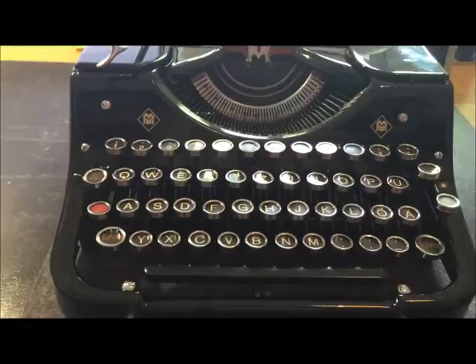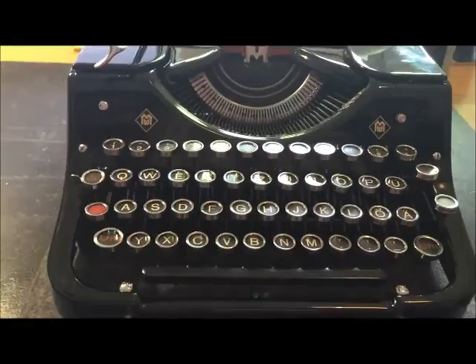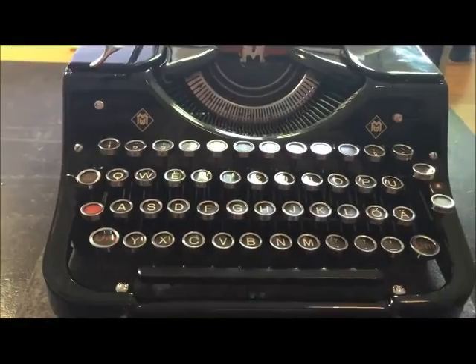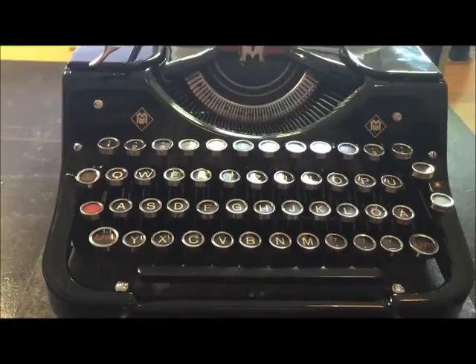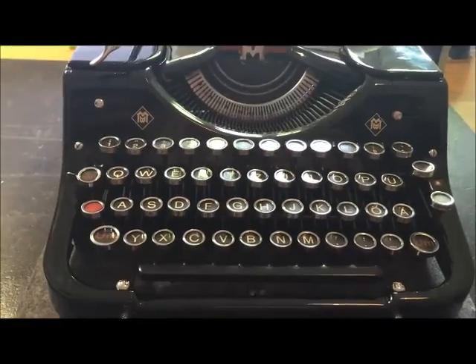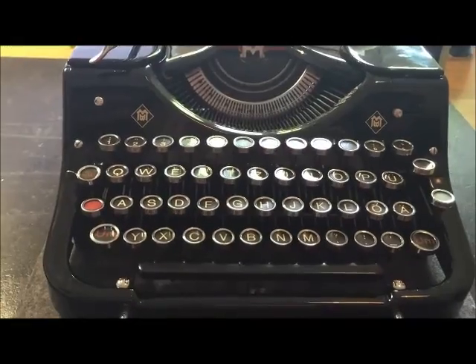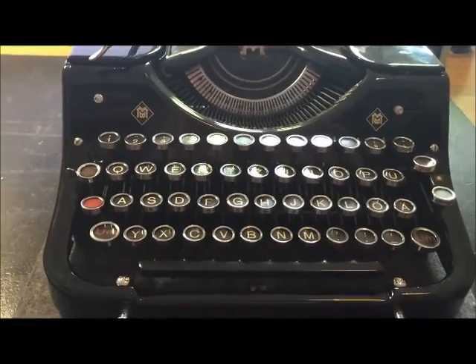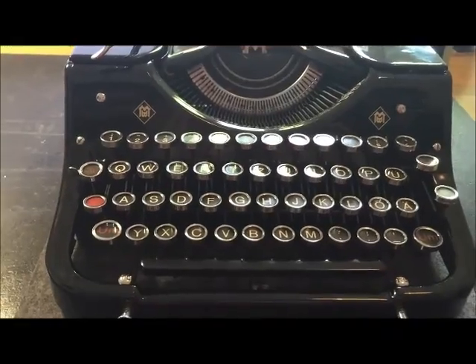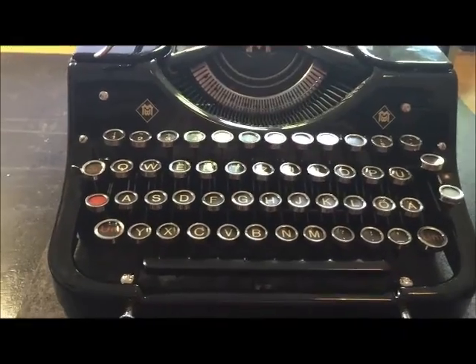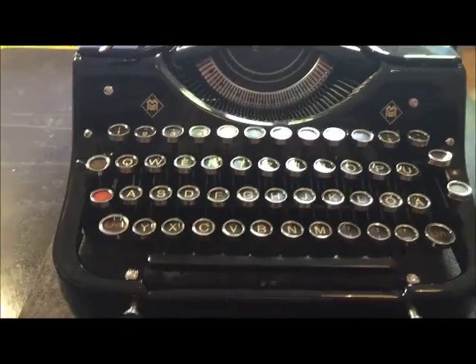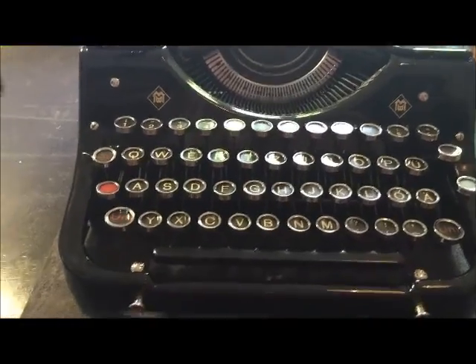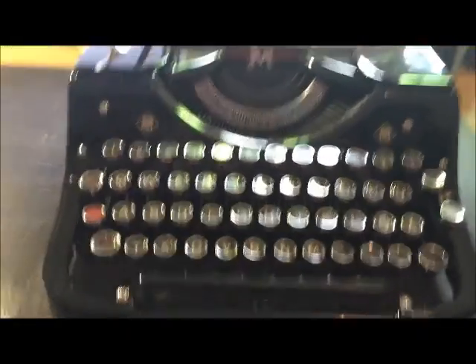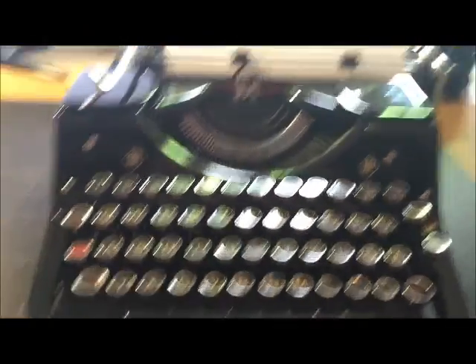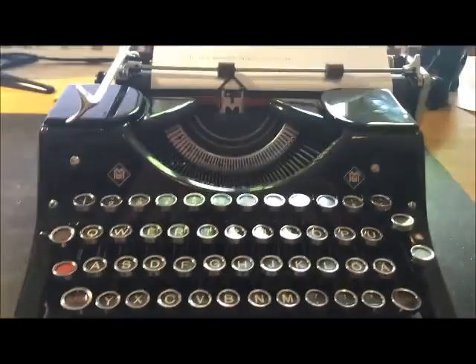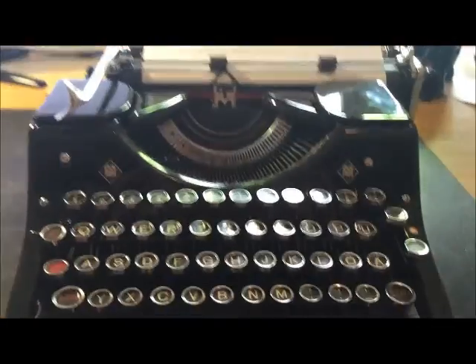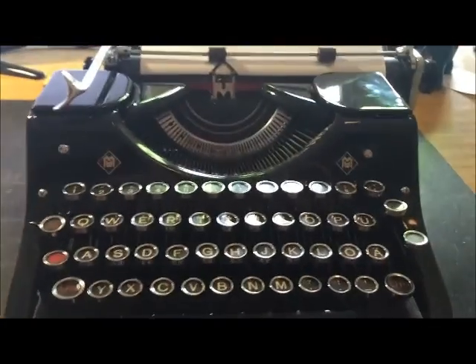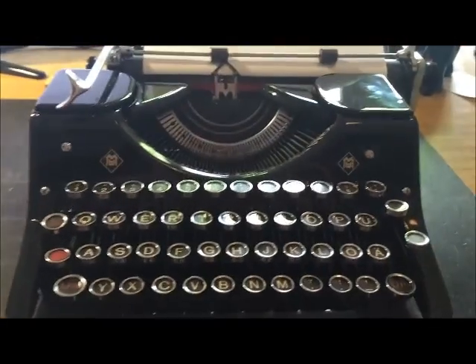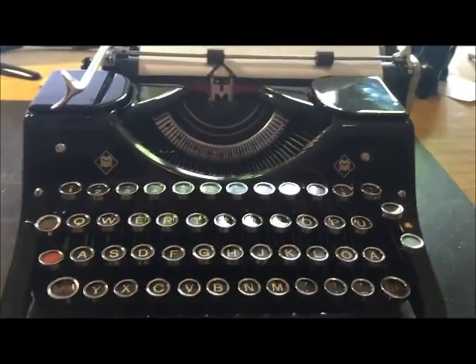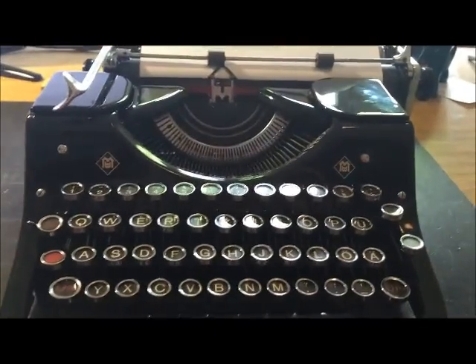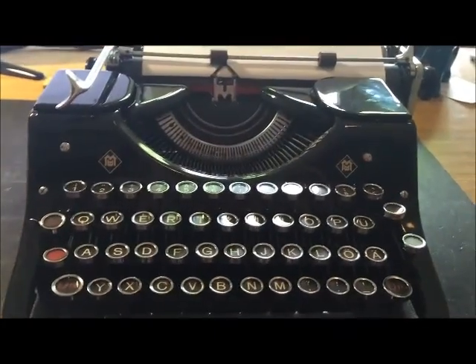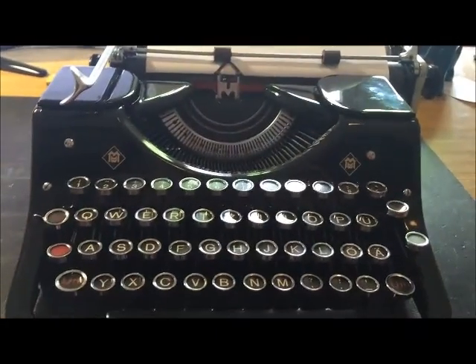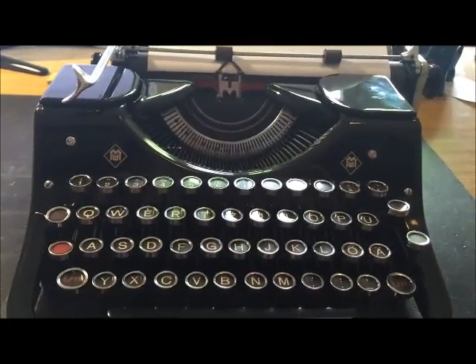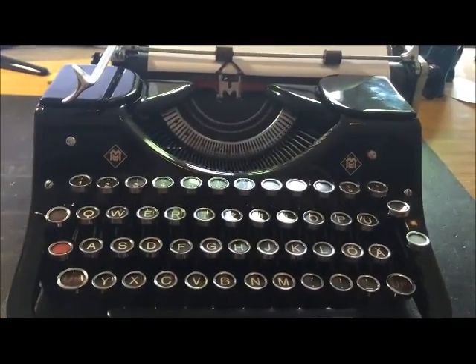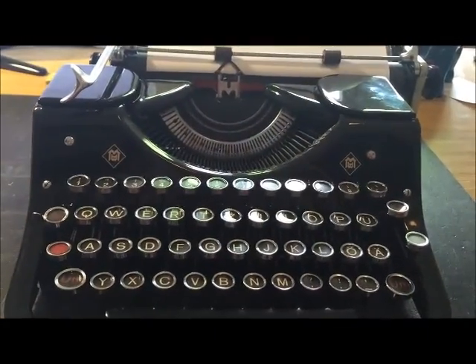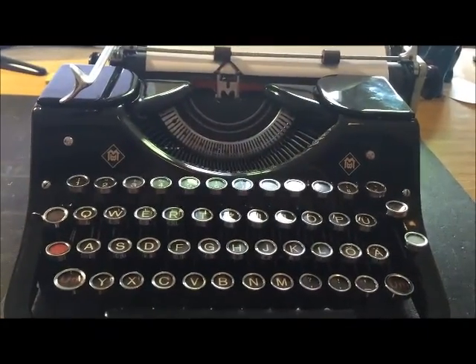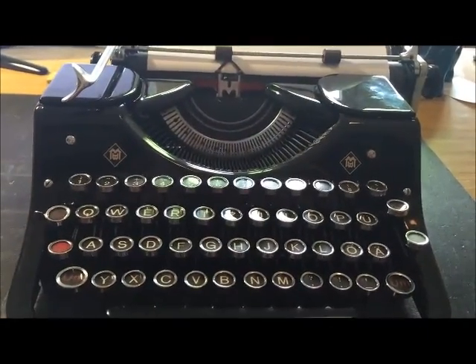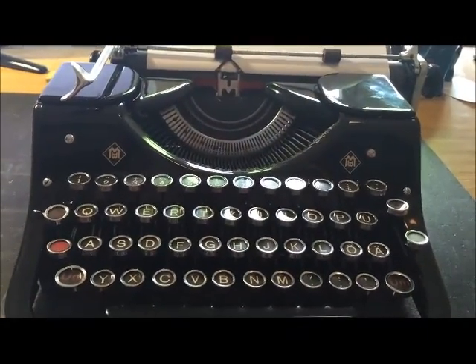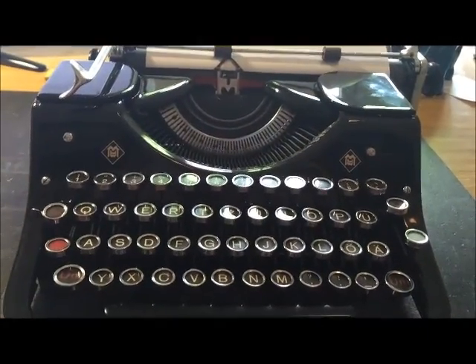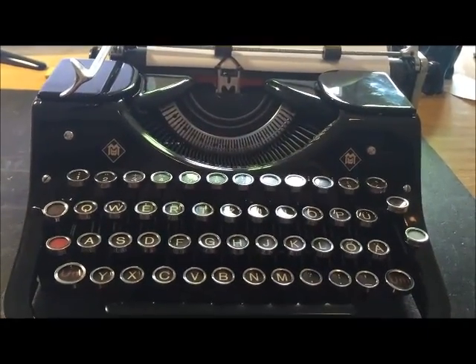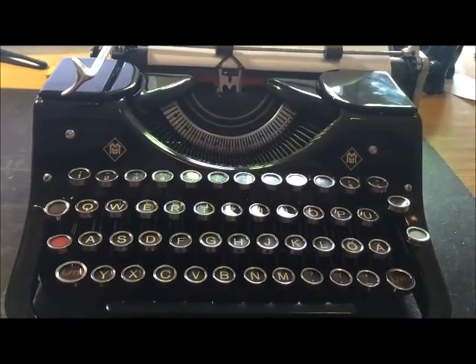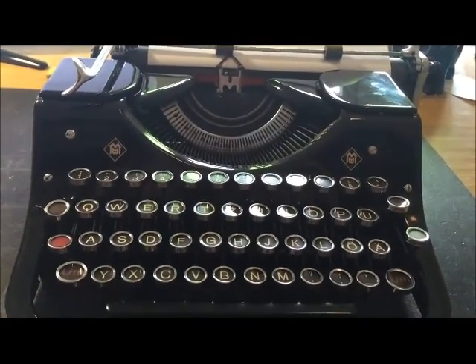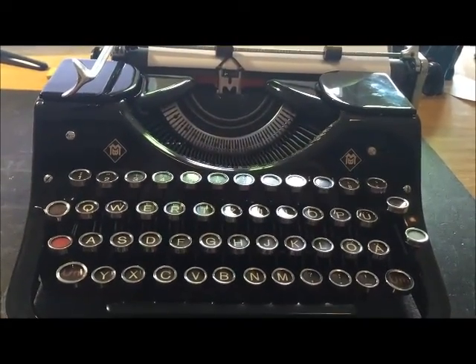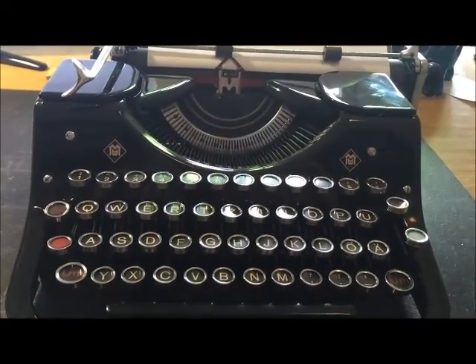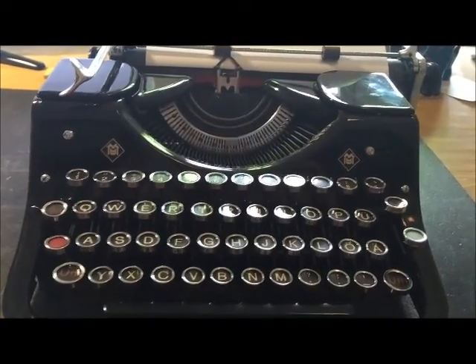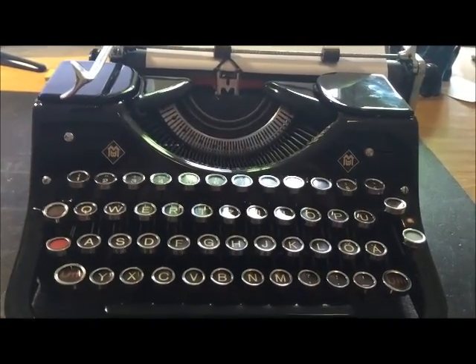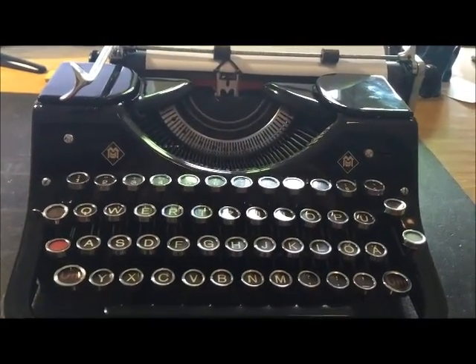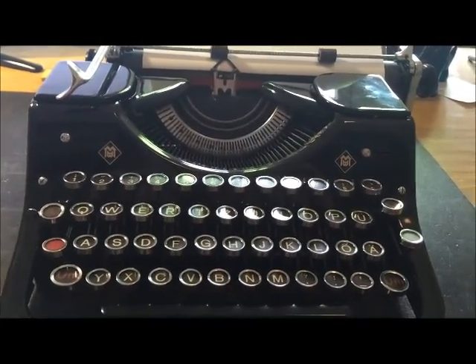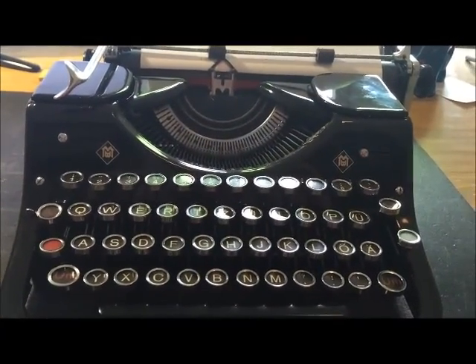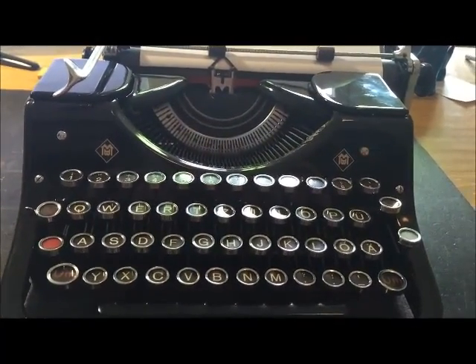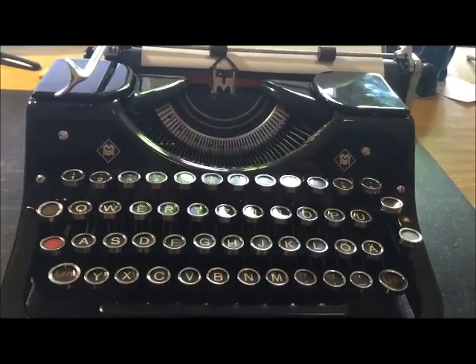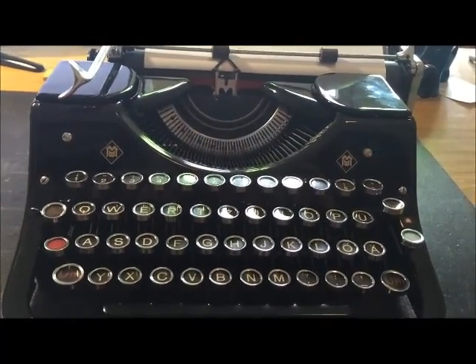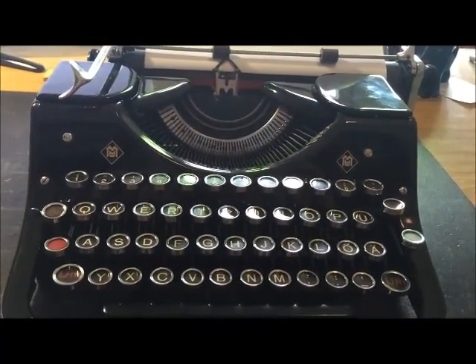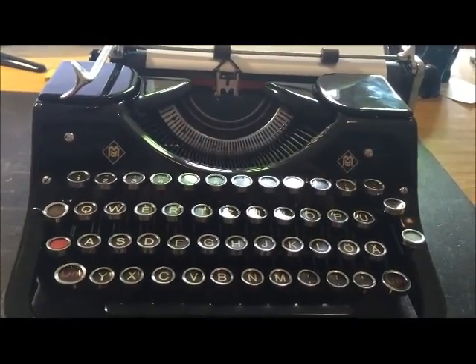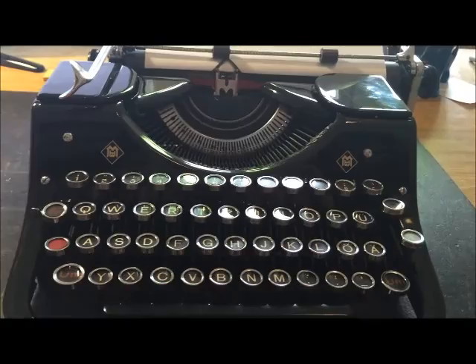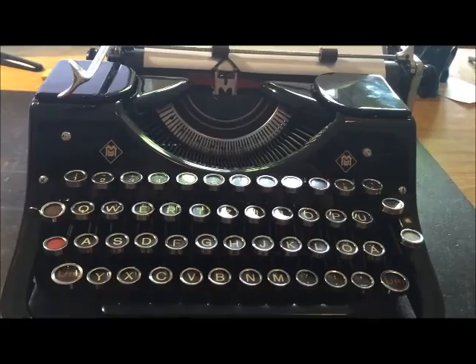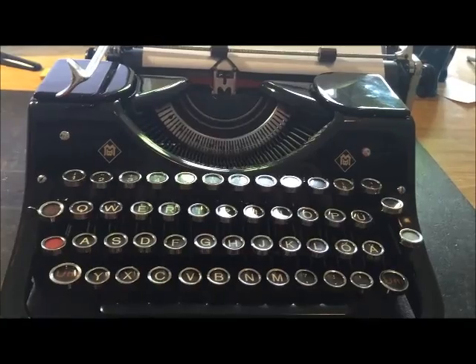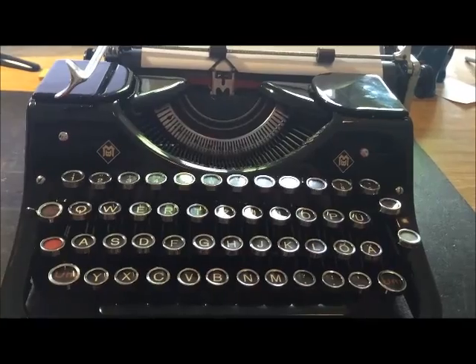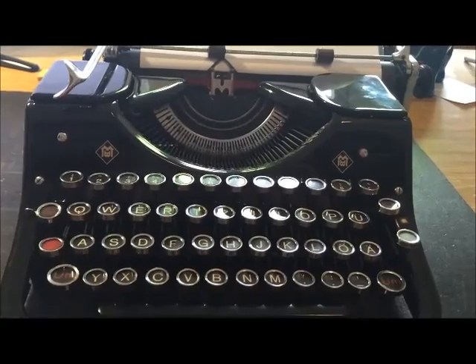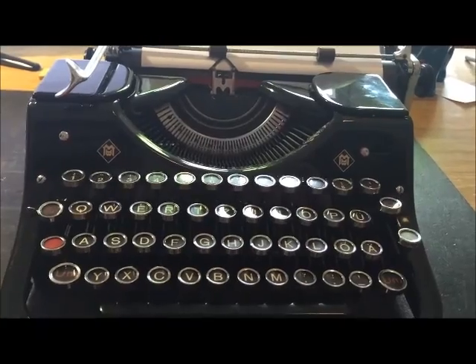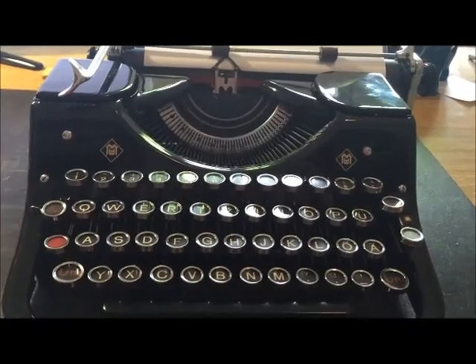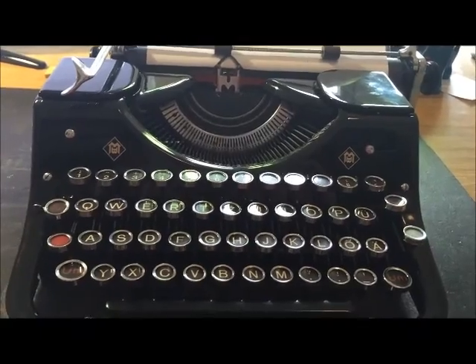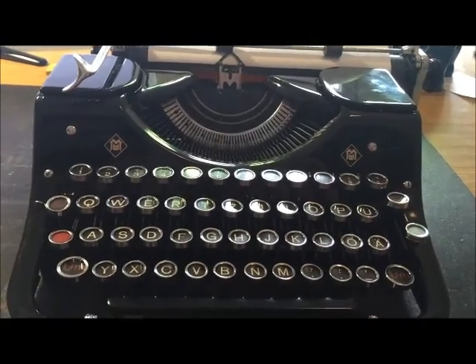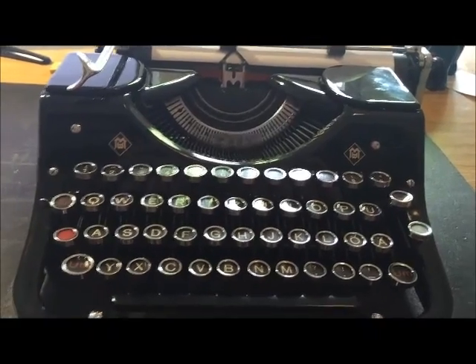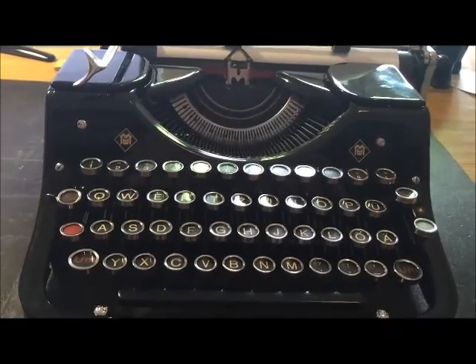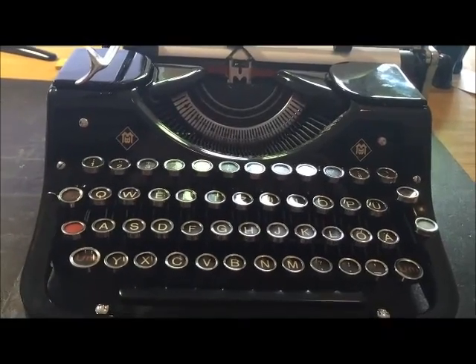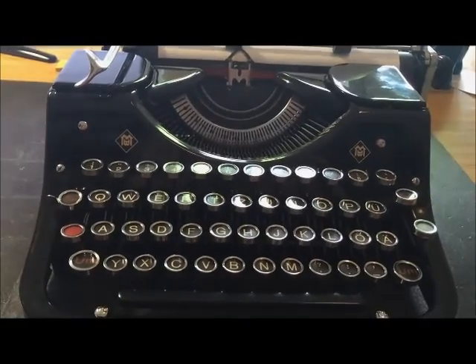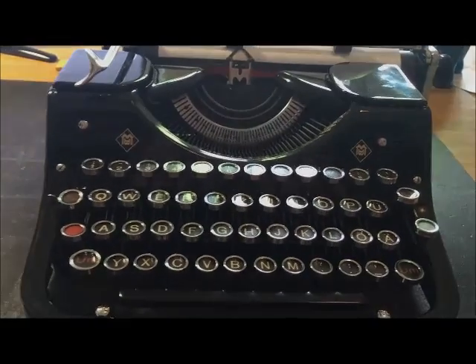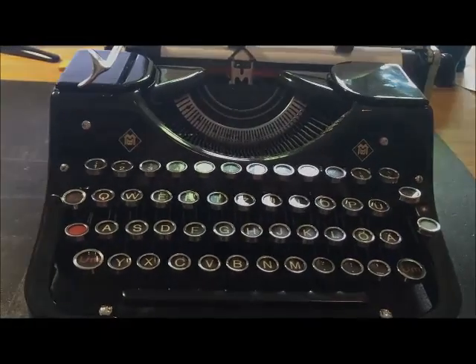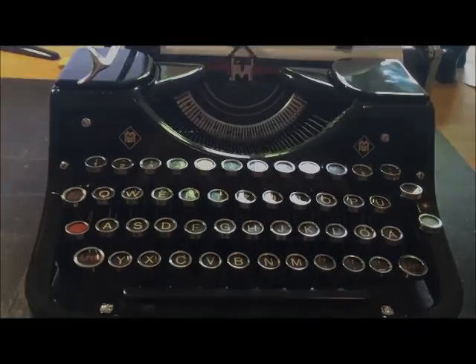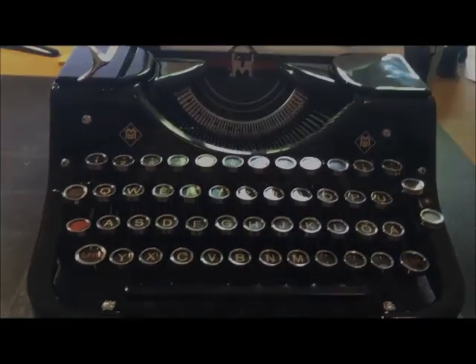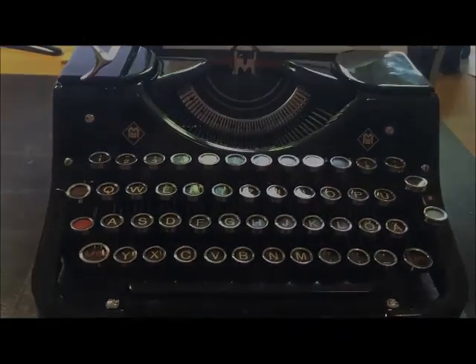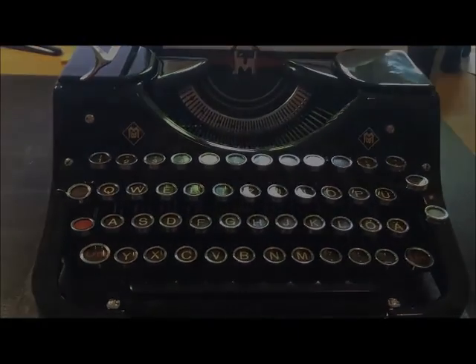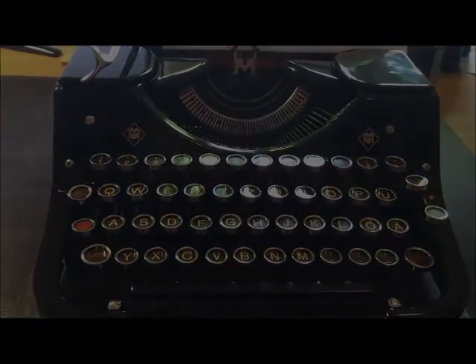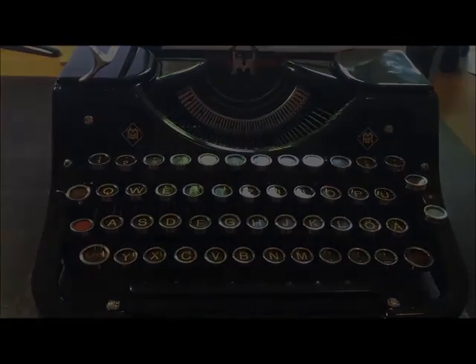I will show you some typewriters of my collection — I think you will enjoy it. Goodbye.